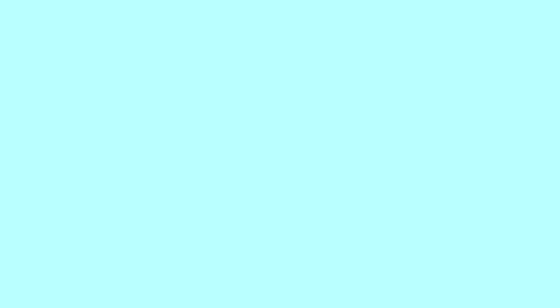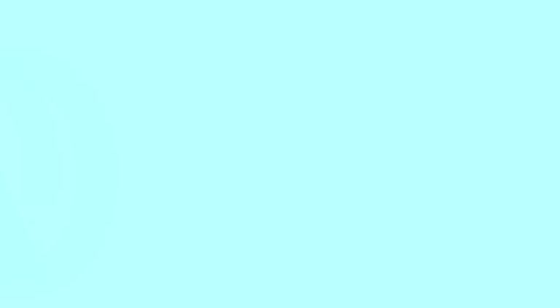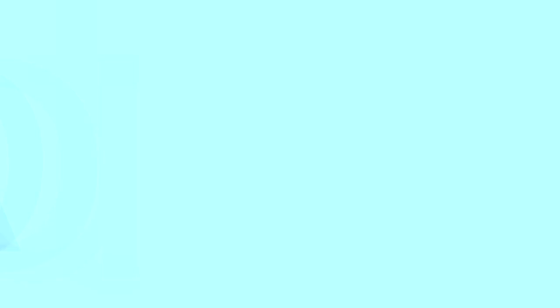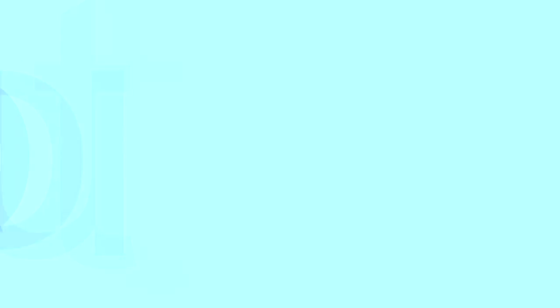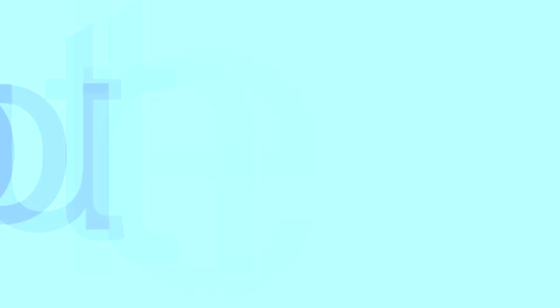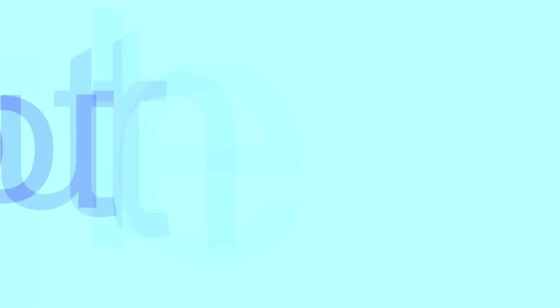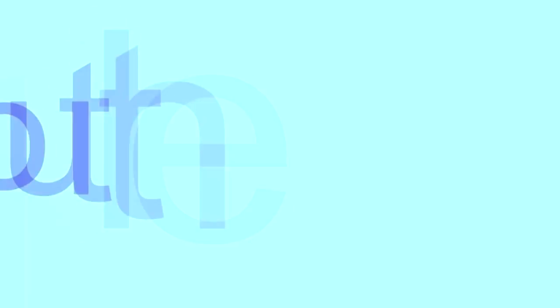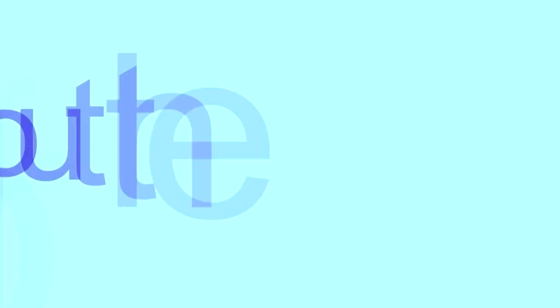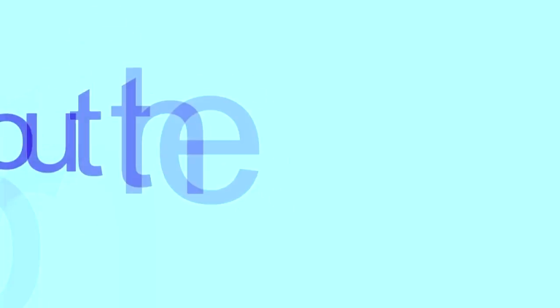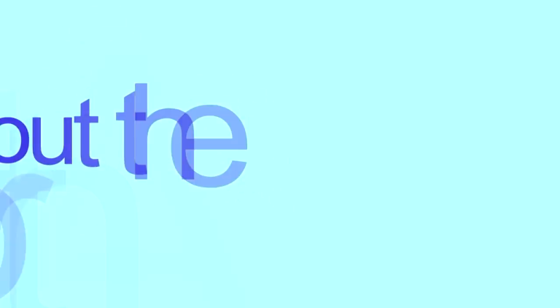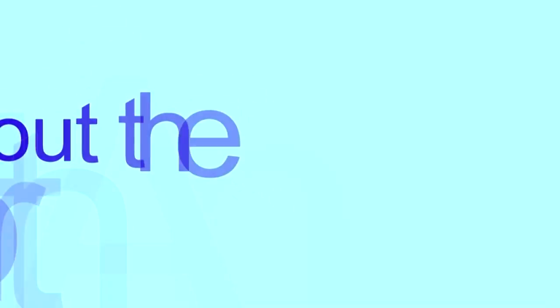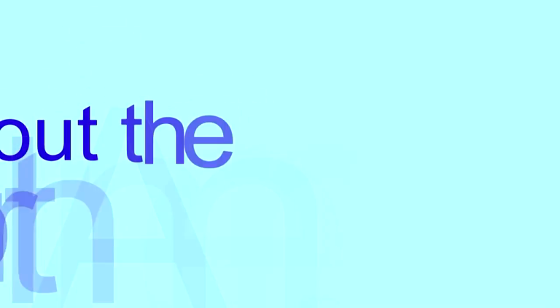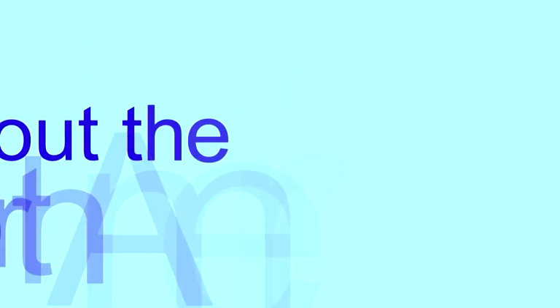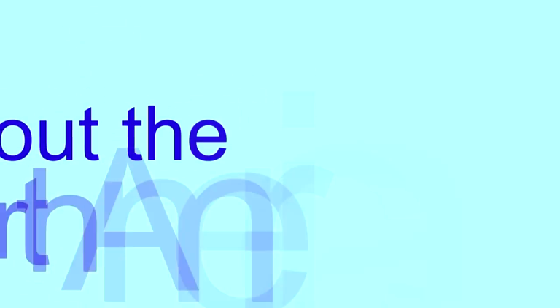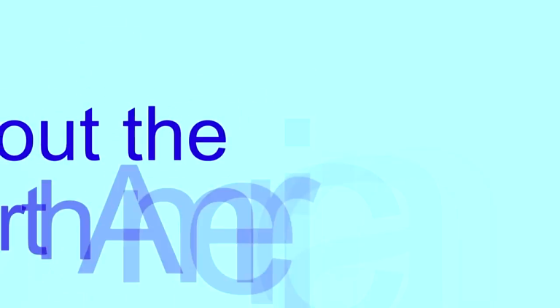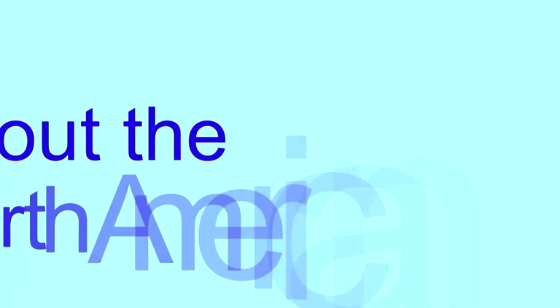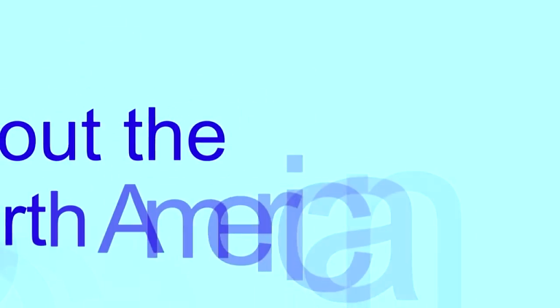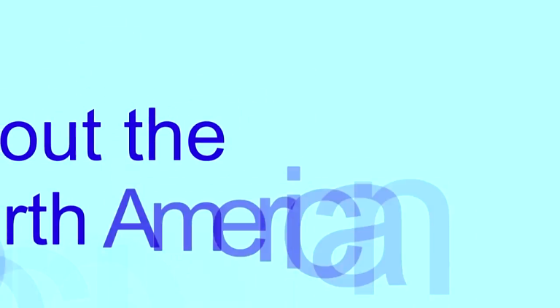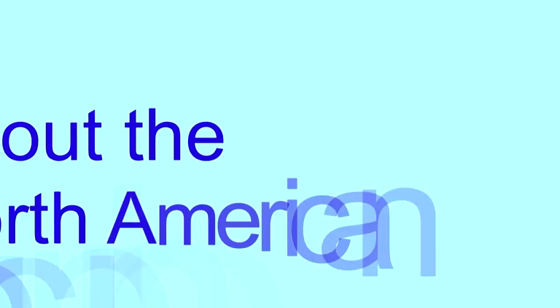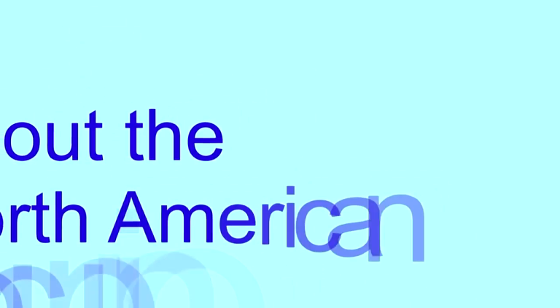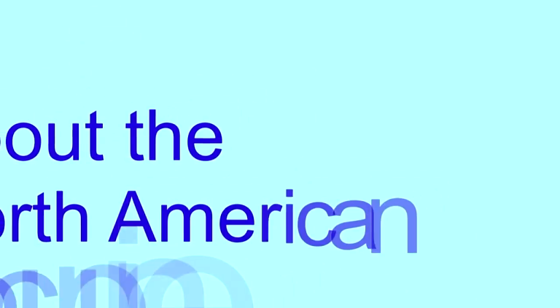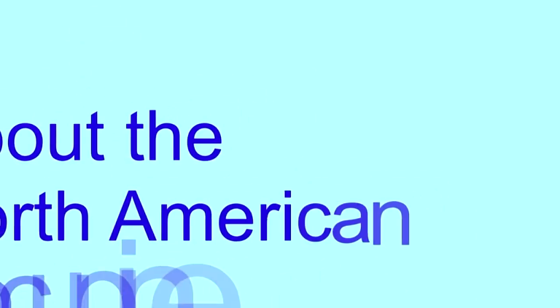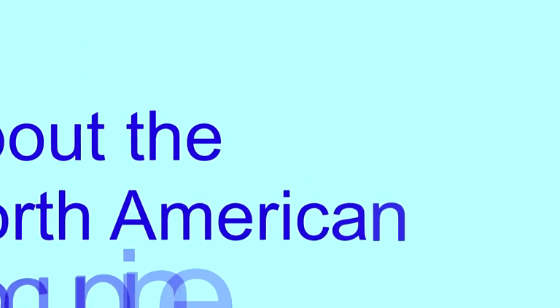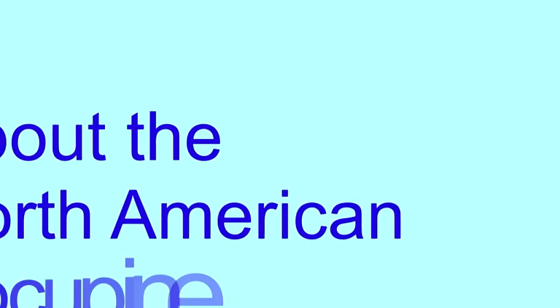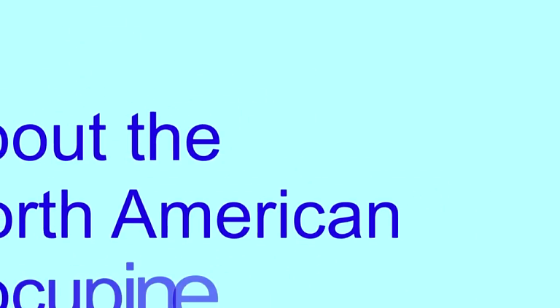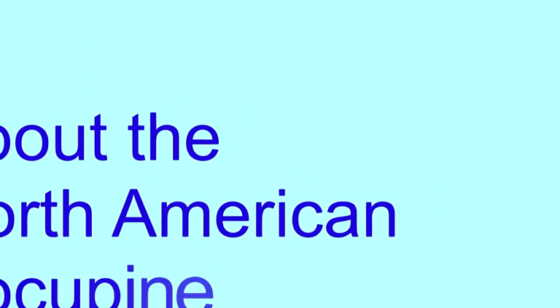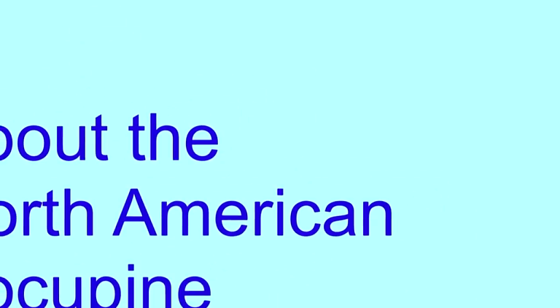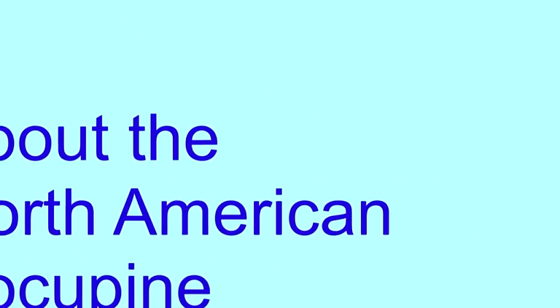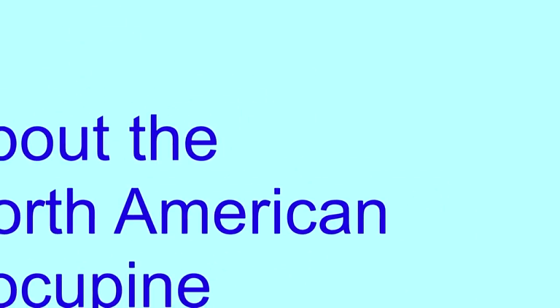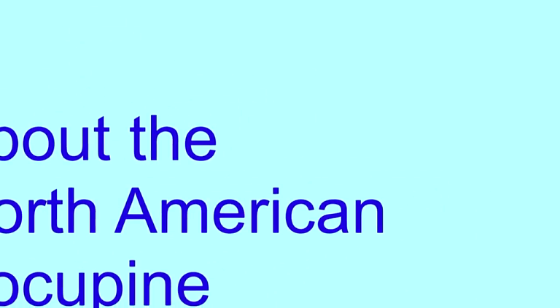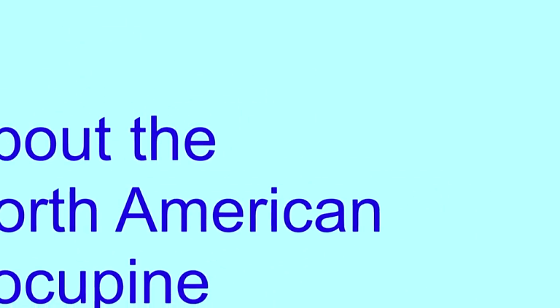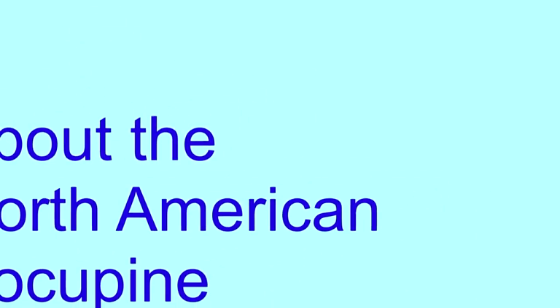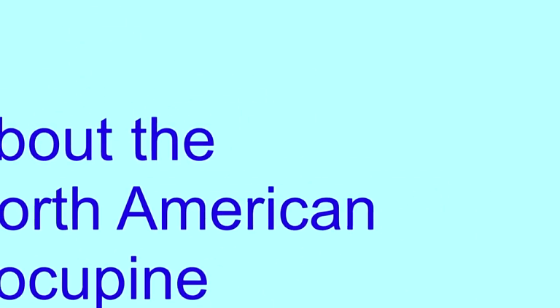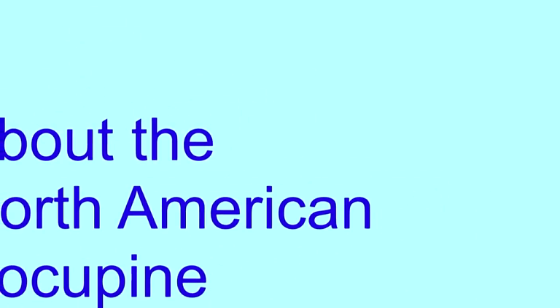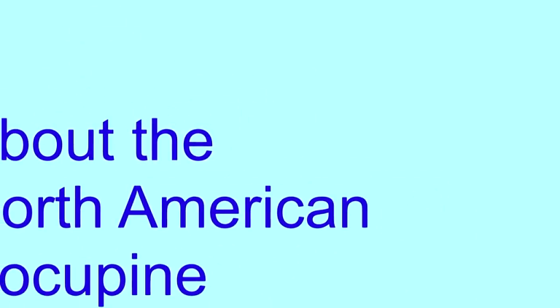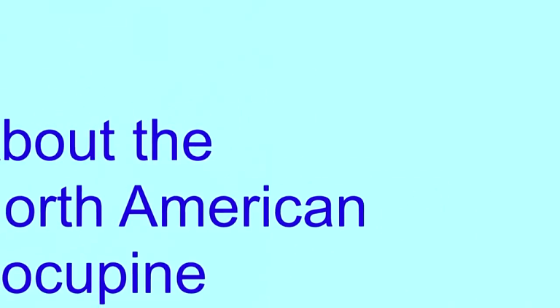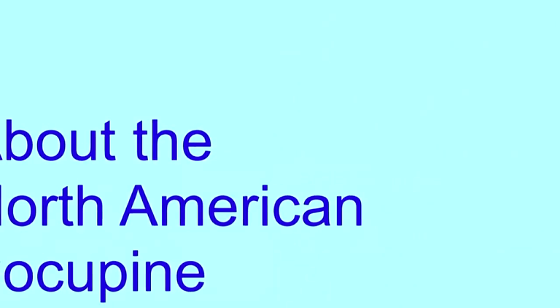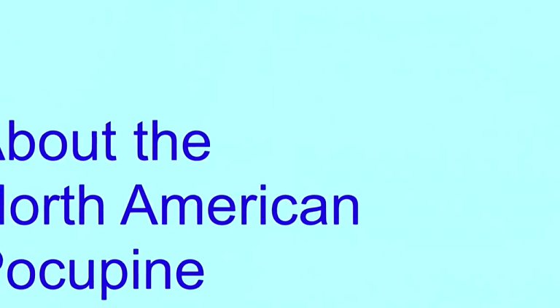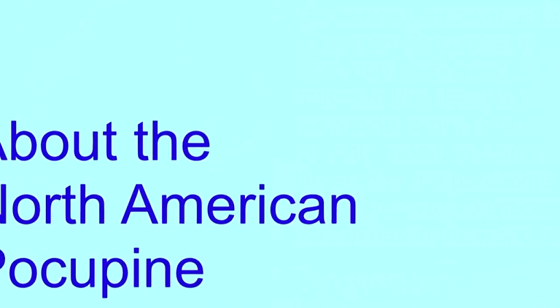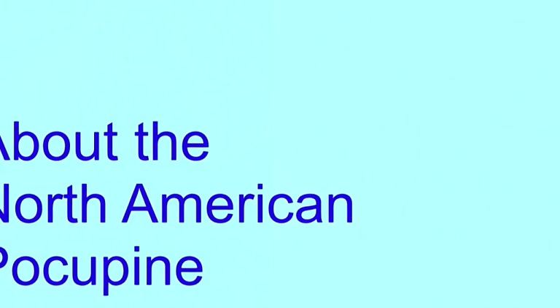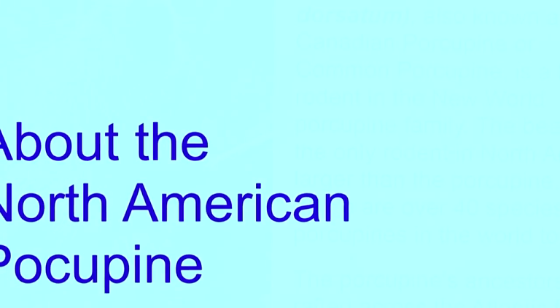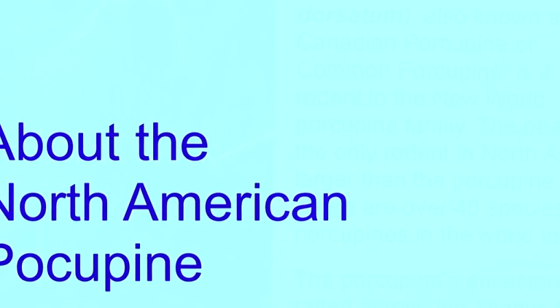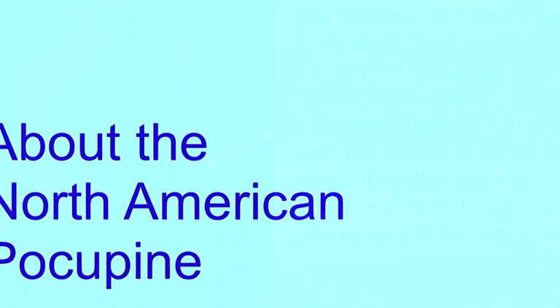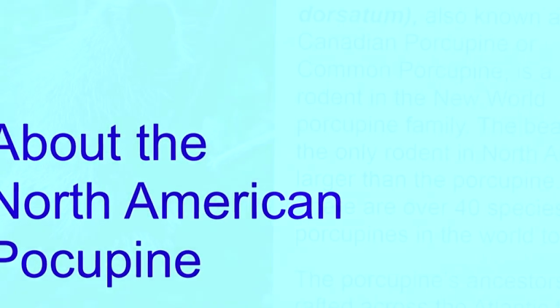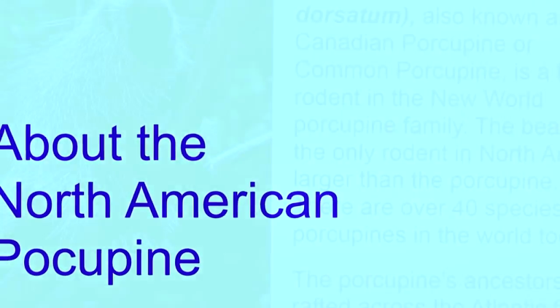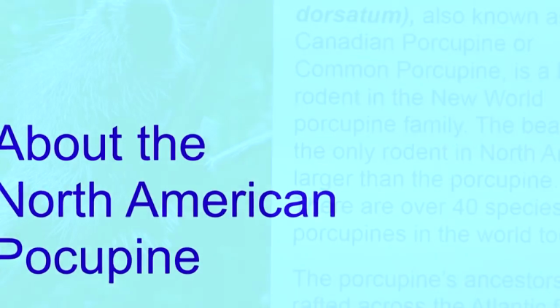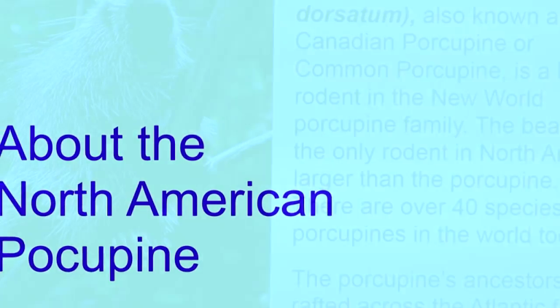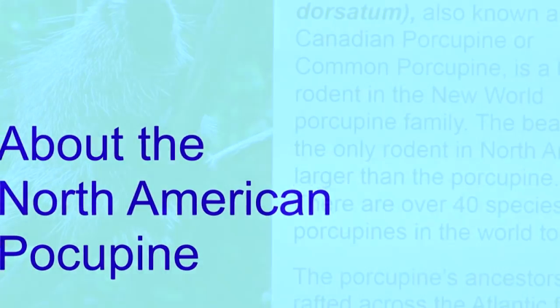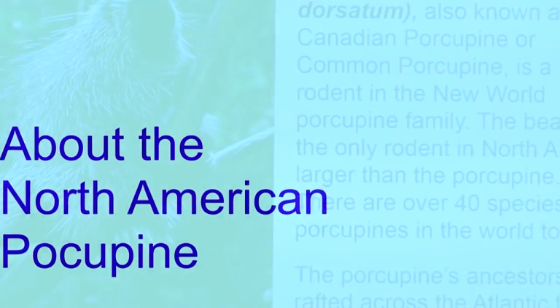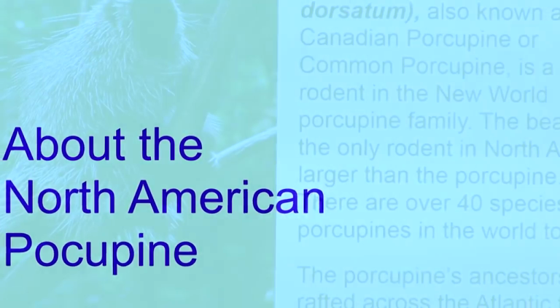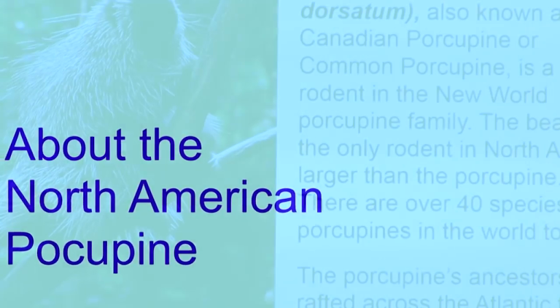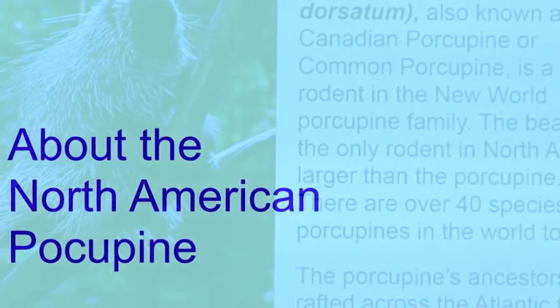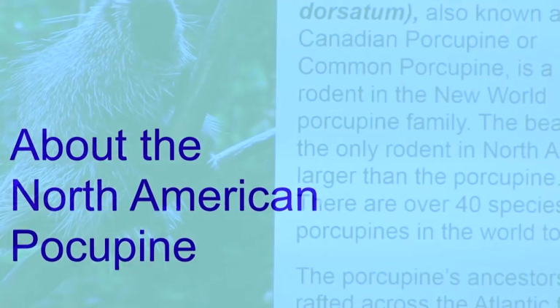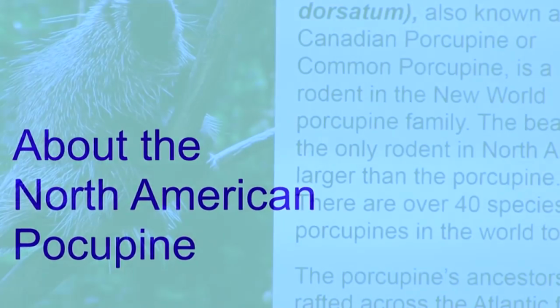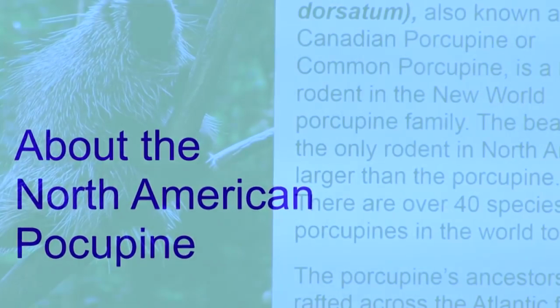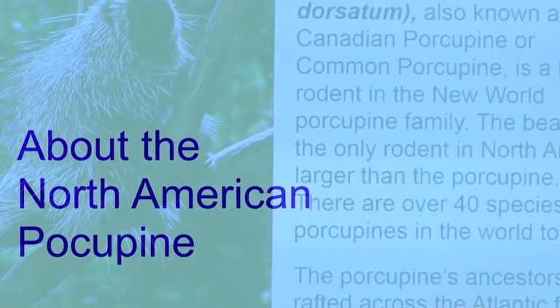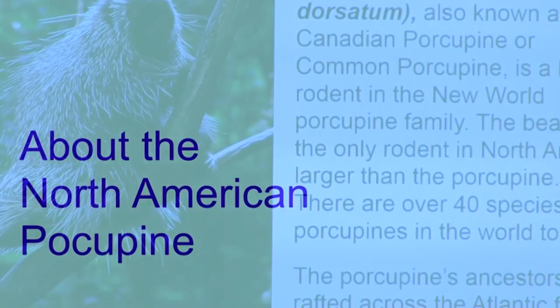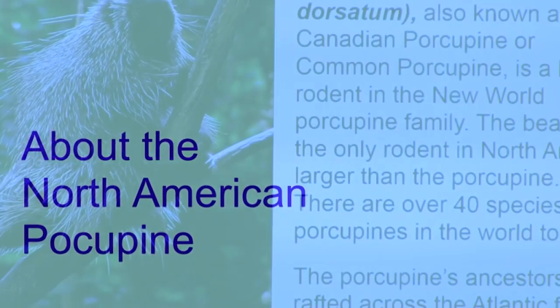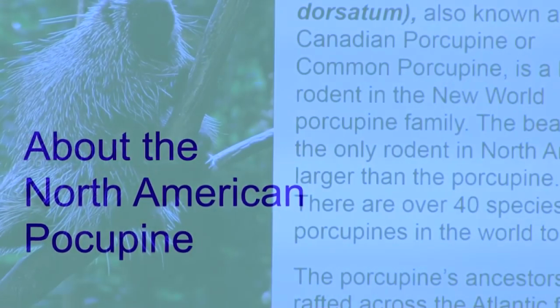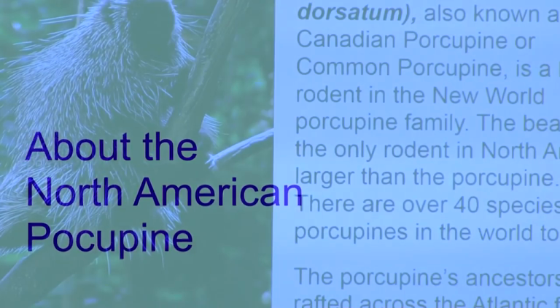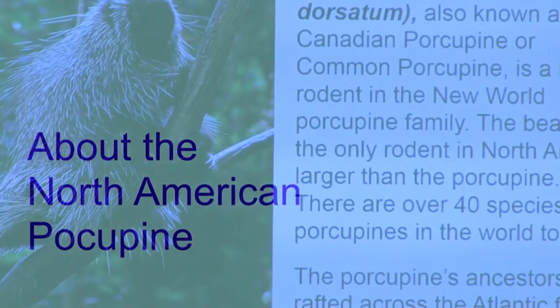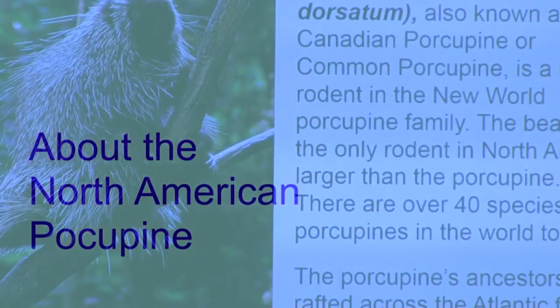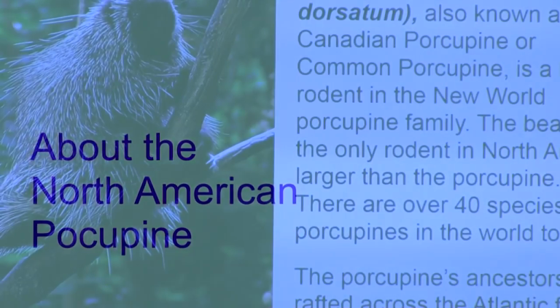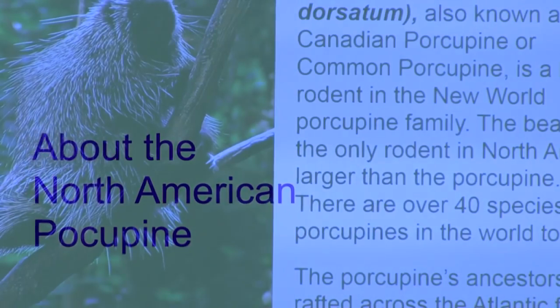The beaver is the only rodent in North America that's larger than our North American porcupine, and there are about 40 species of porcupines in the world today.